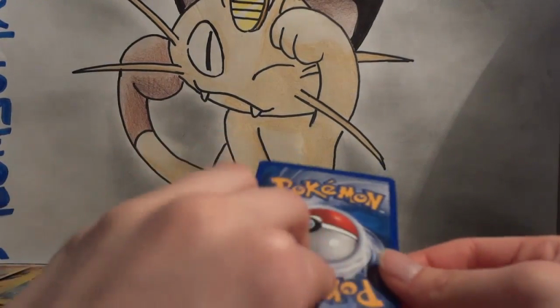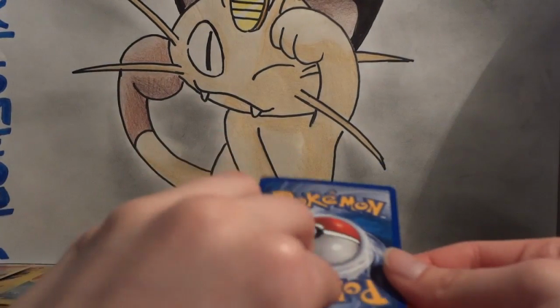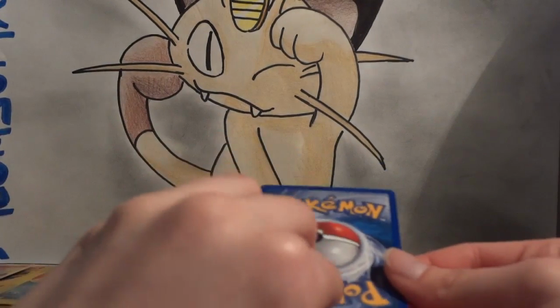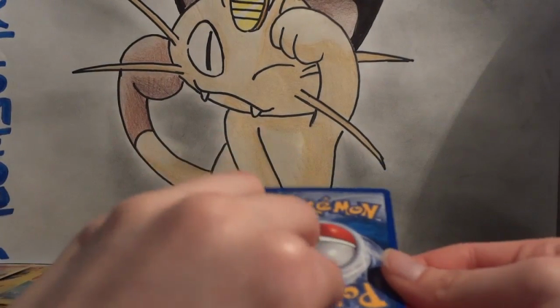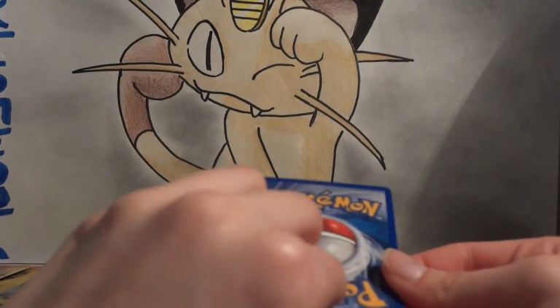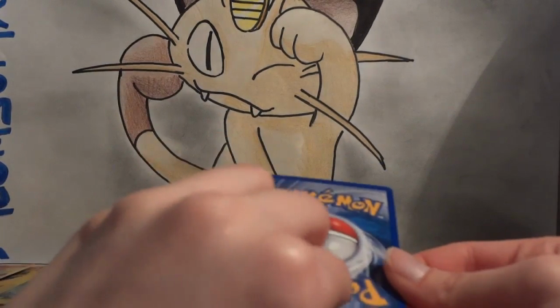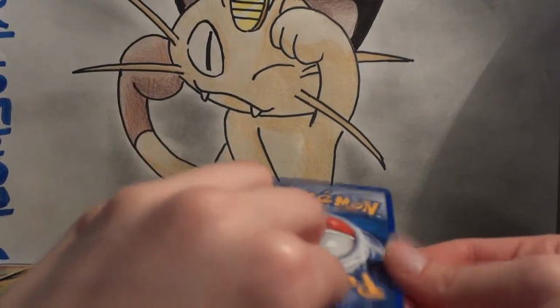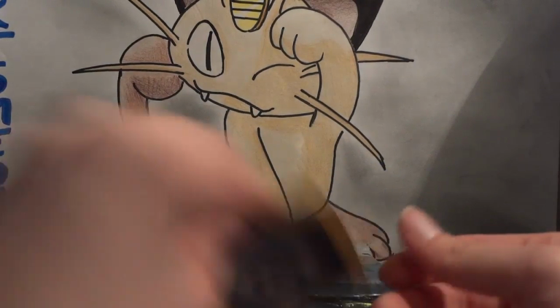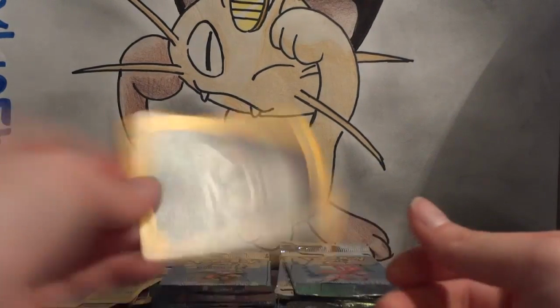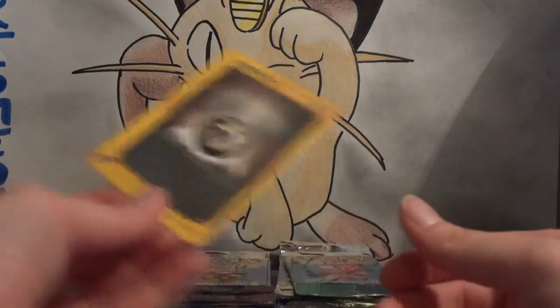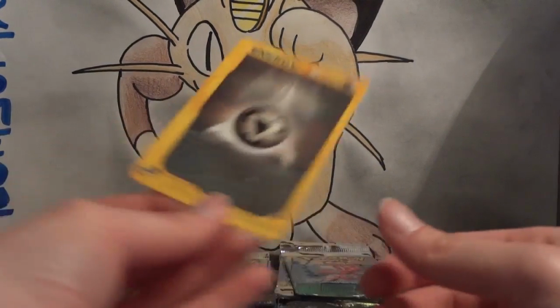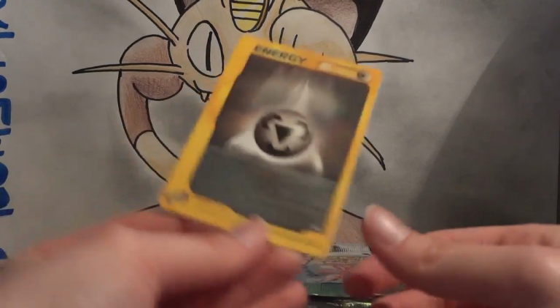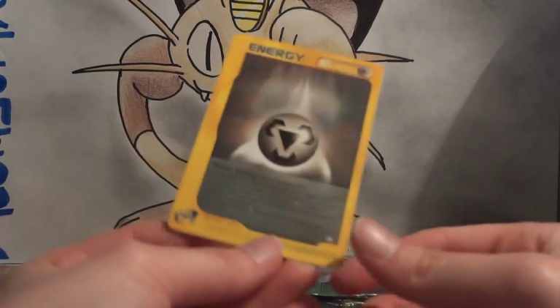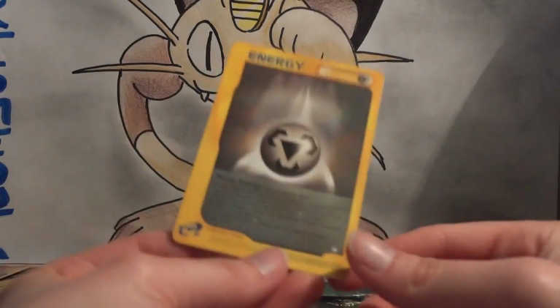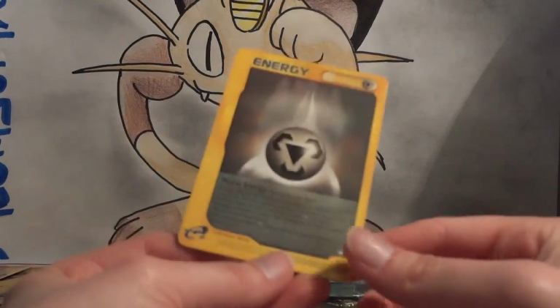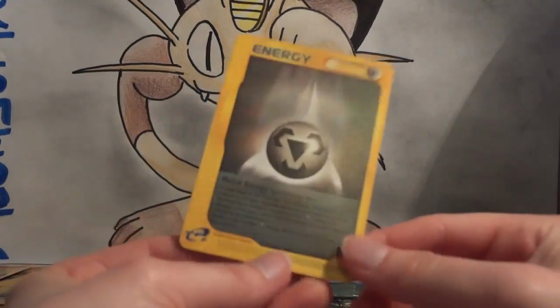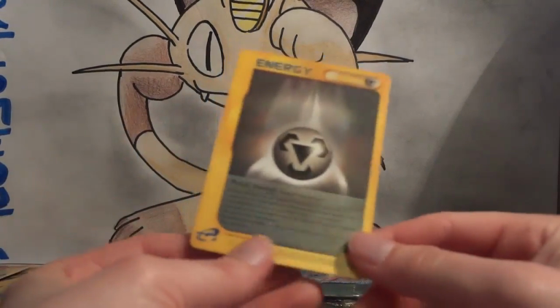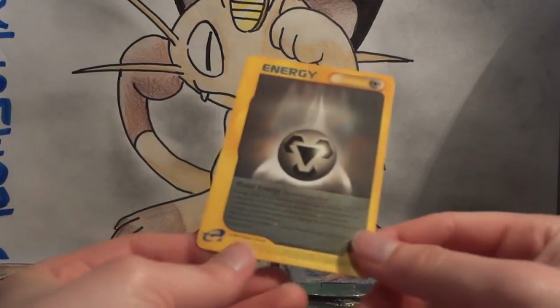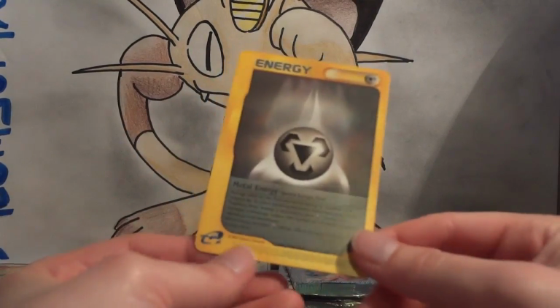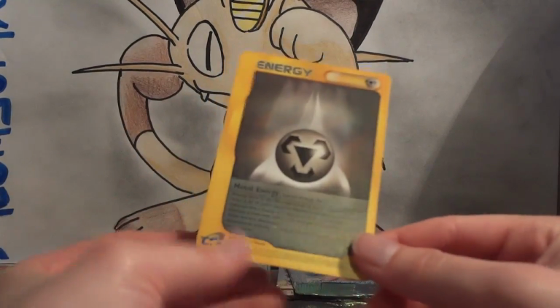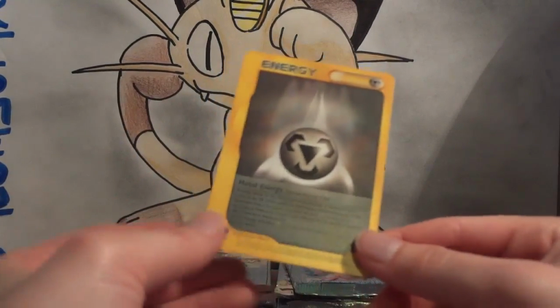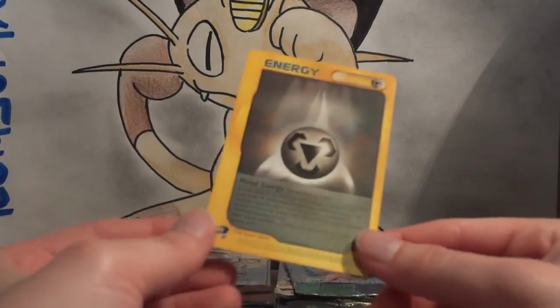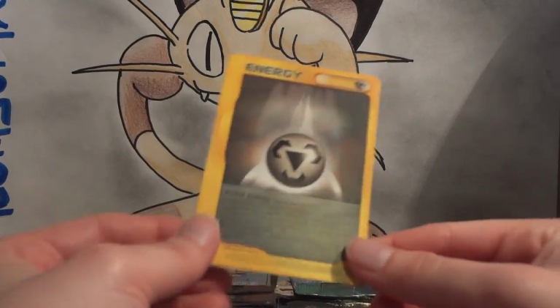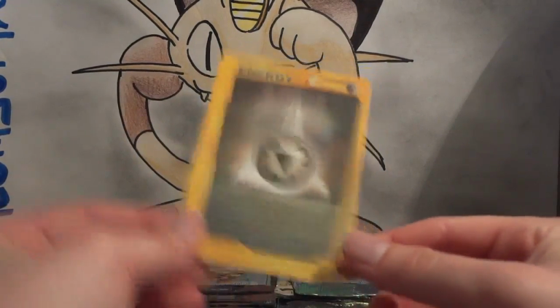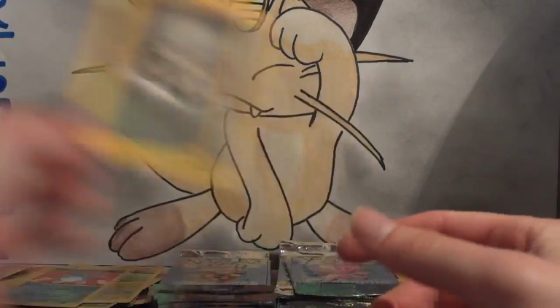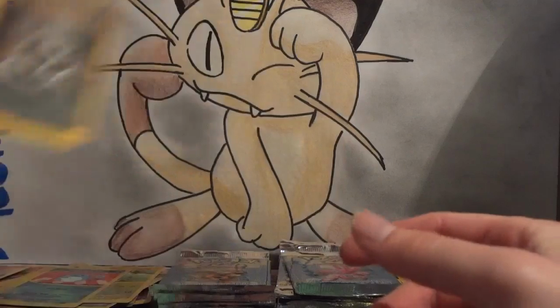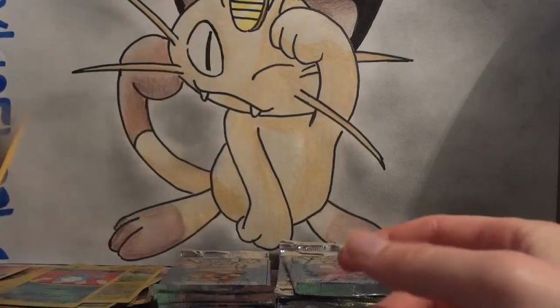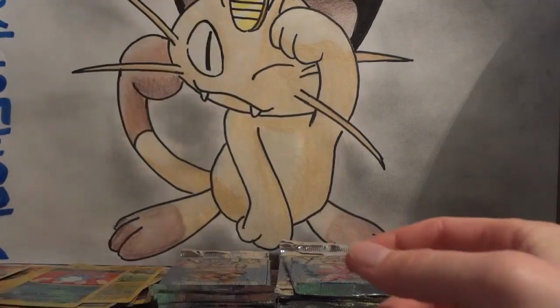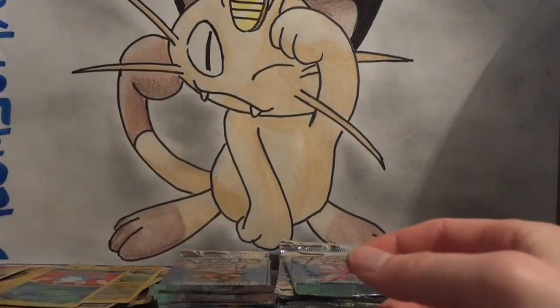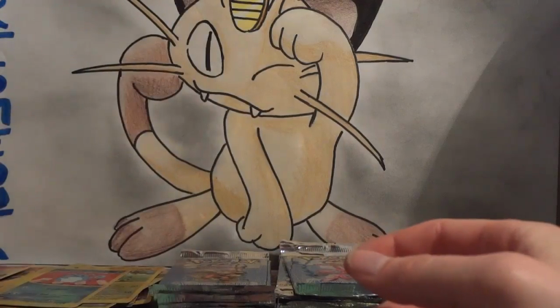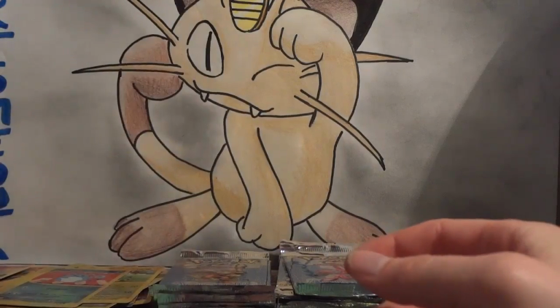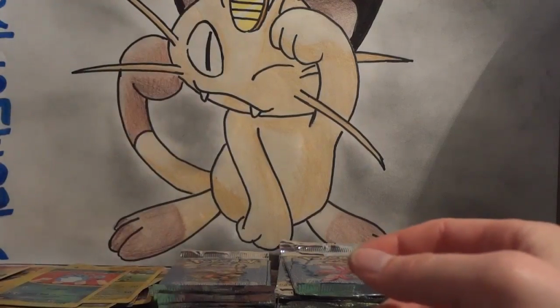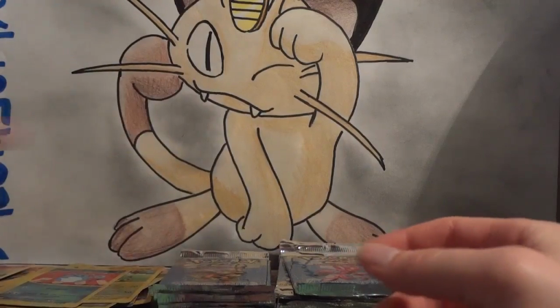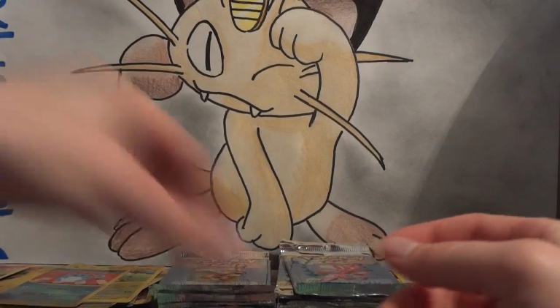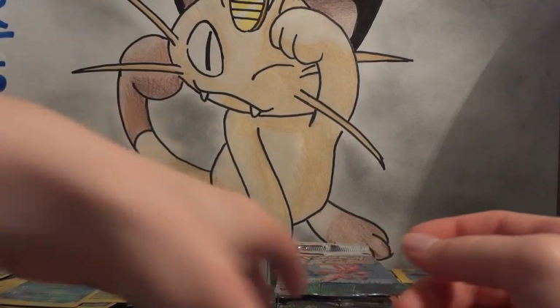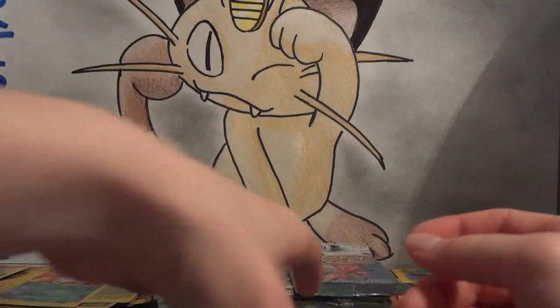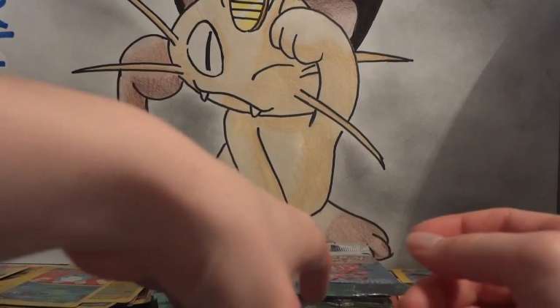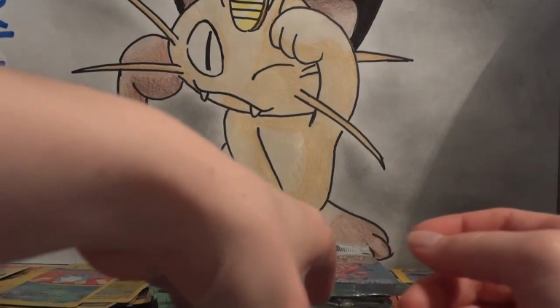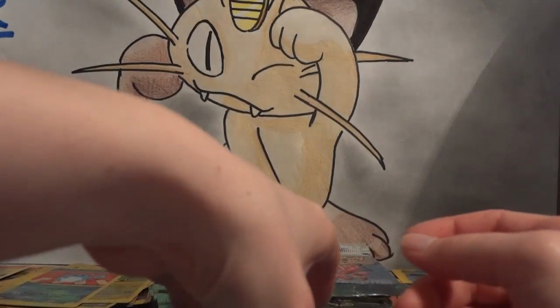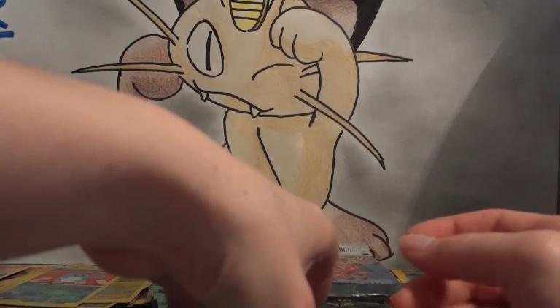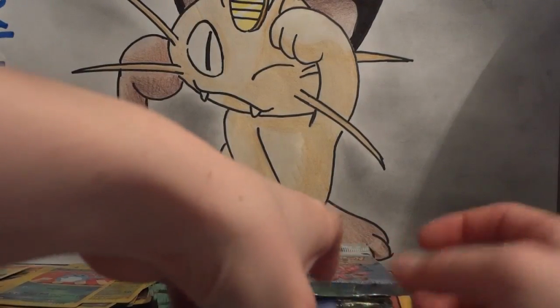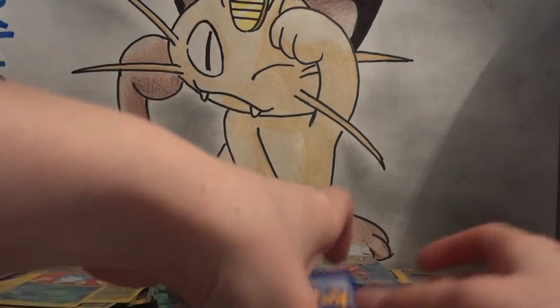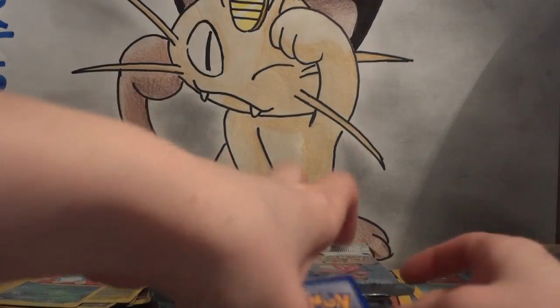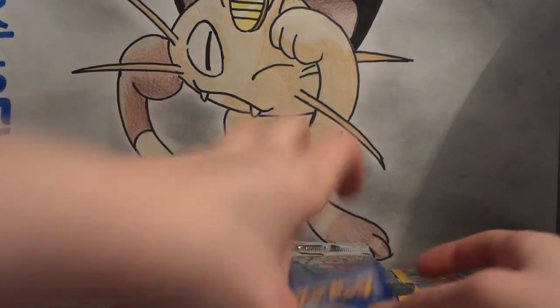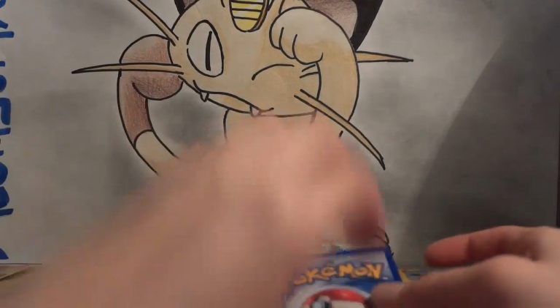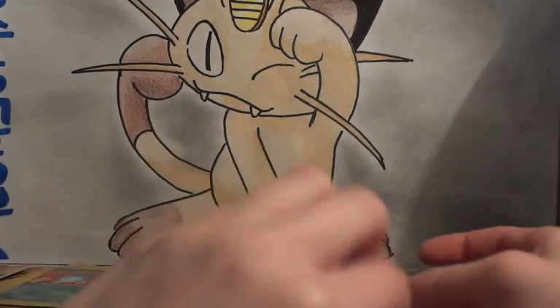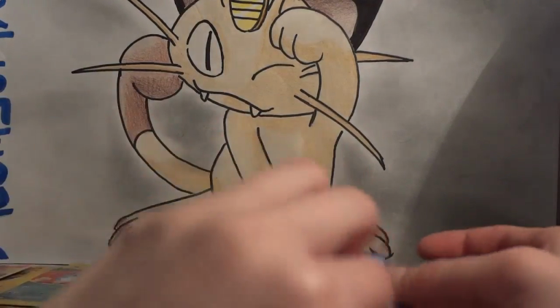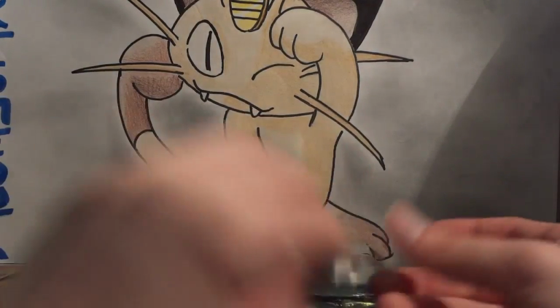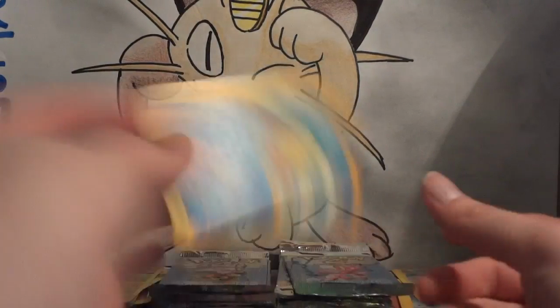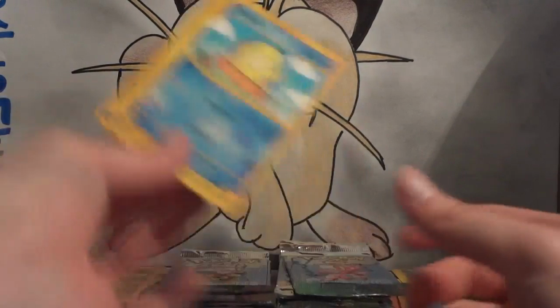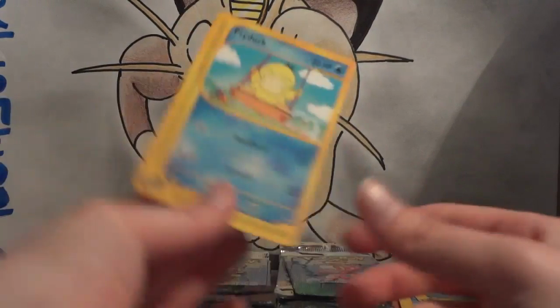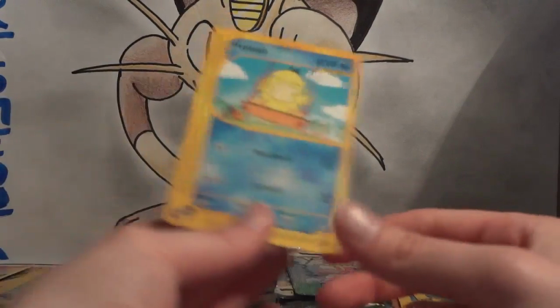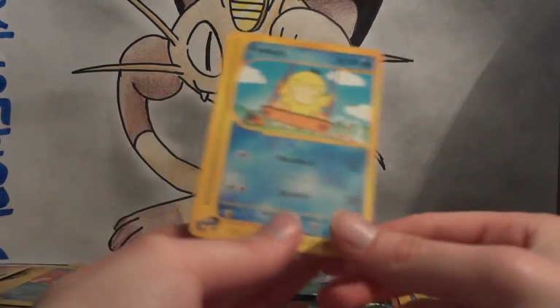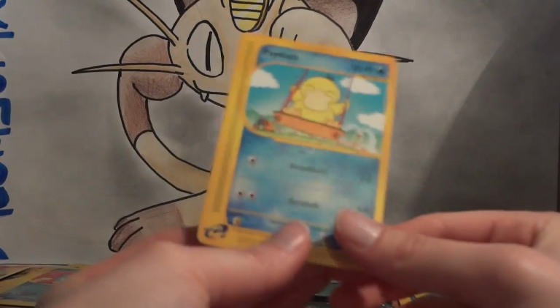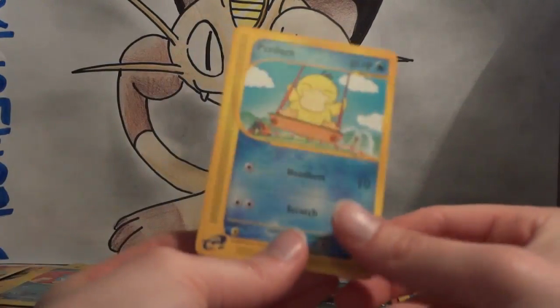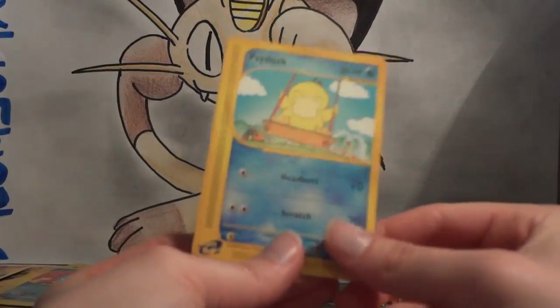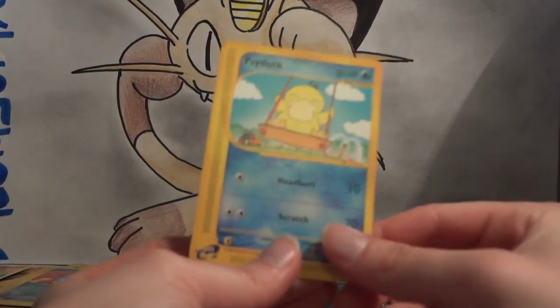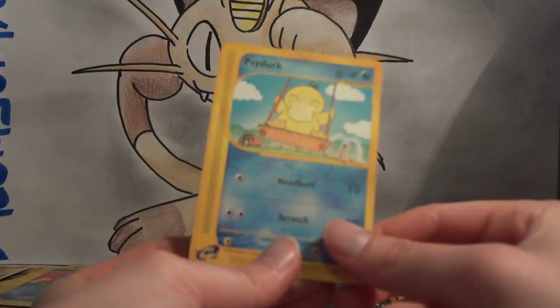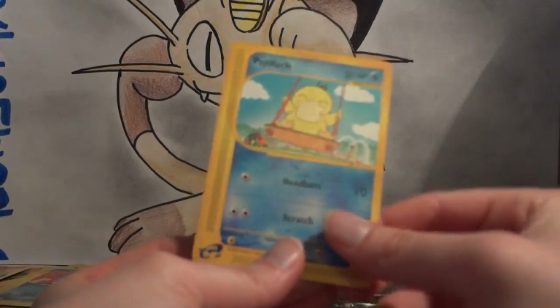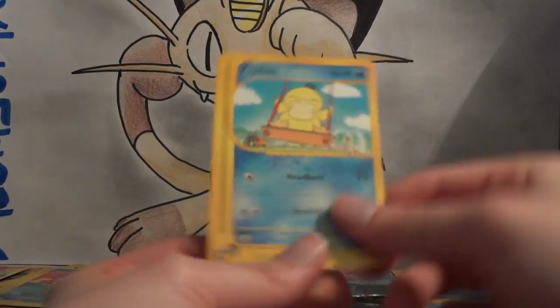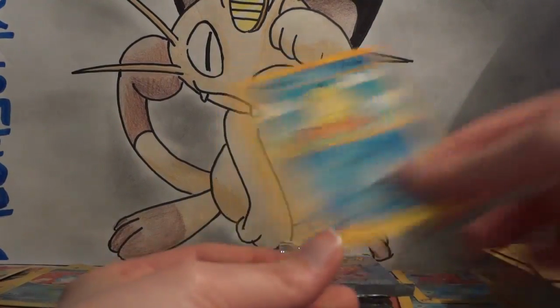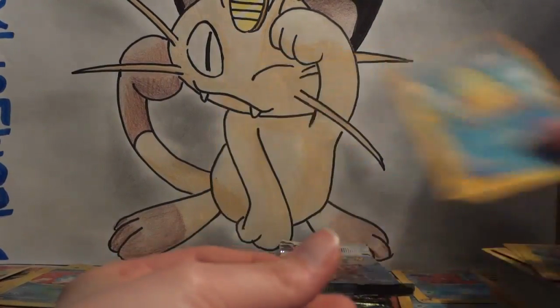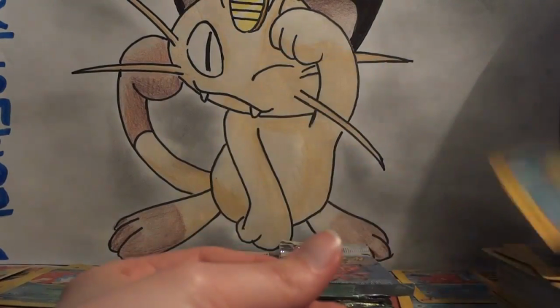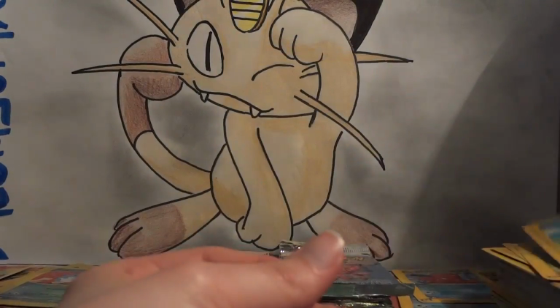Houndour, Sentret, Porygon A, Horsea, Nidorino, and Lightning Cube. I was just giving the example of Hypno, and here is the Hypno reverse — dropped it but luckily on its back — here is the Hypno rare, and here is the Hypno holo. My rare is a Special Metal, and my Wild Card is a Psyduck — a very happy Psyduck swinging on a swing.